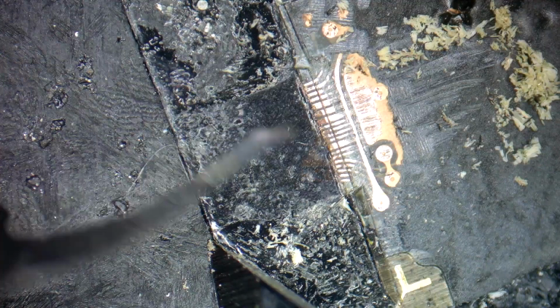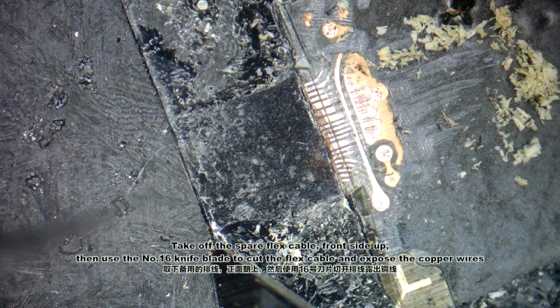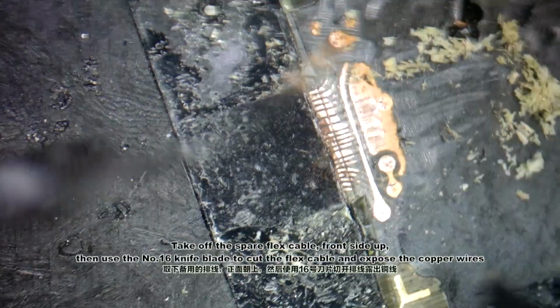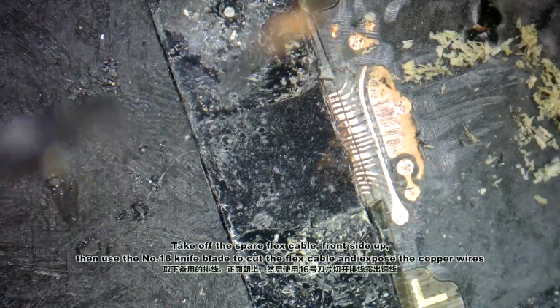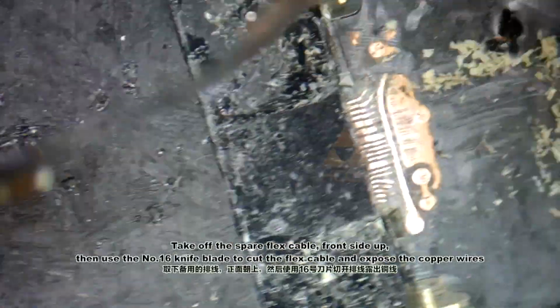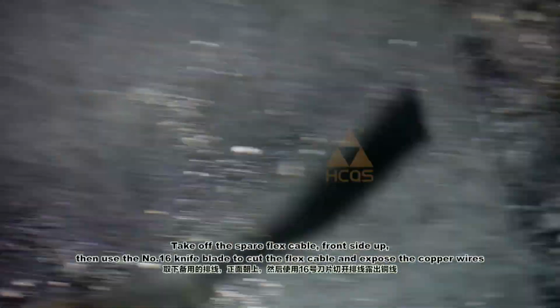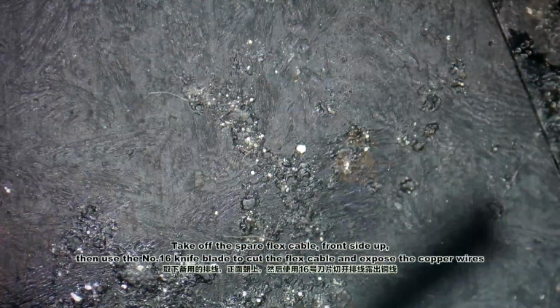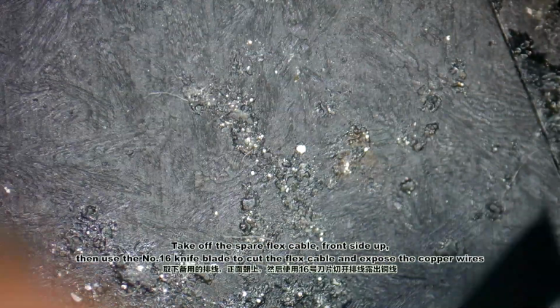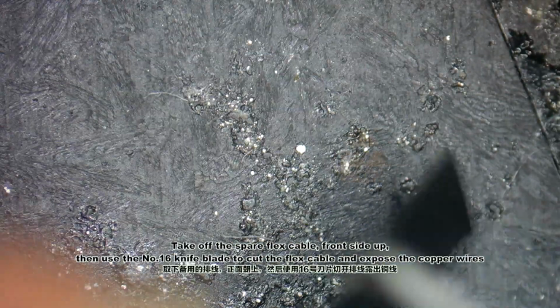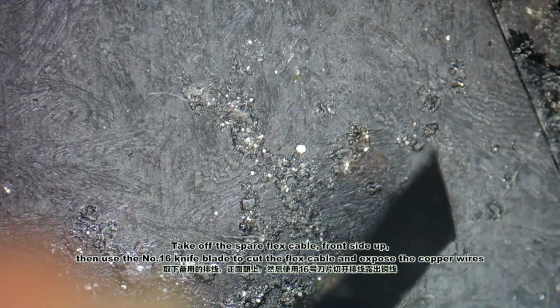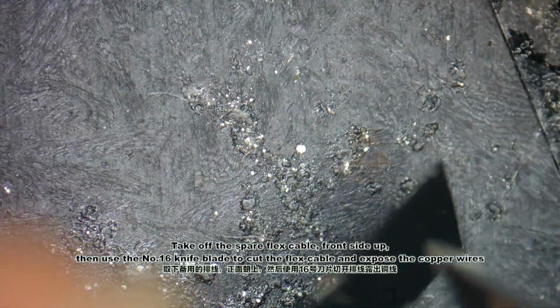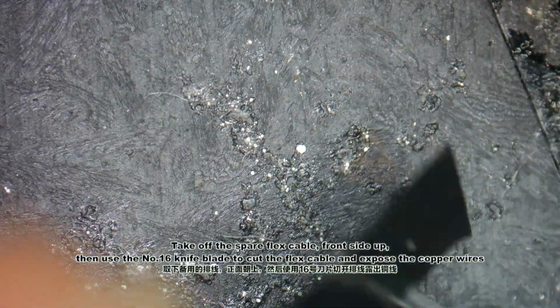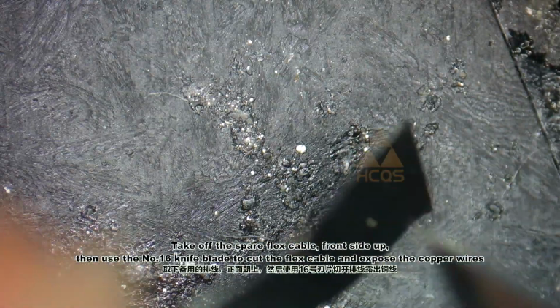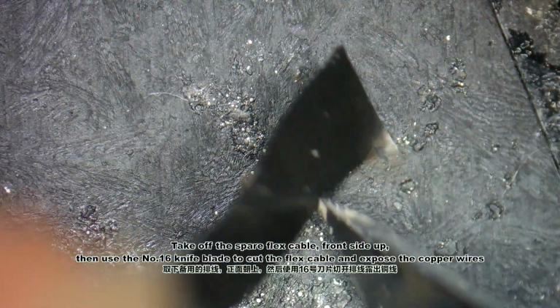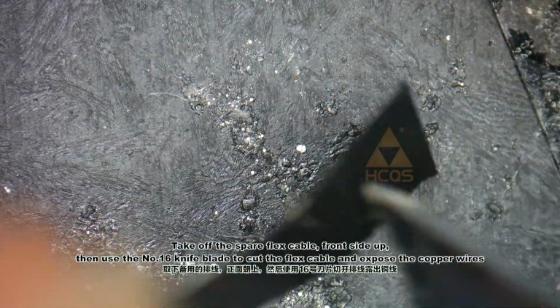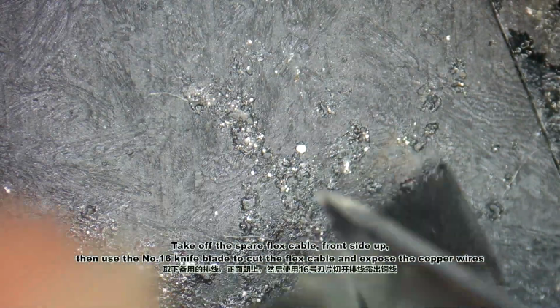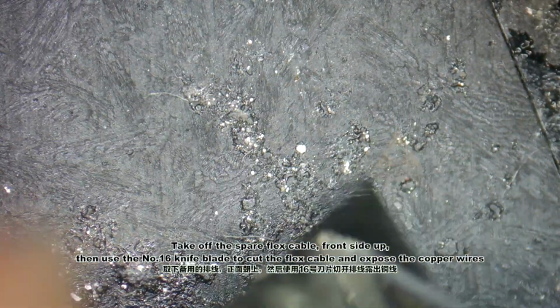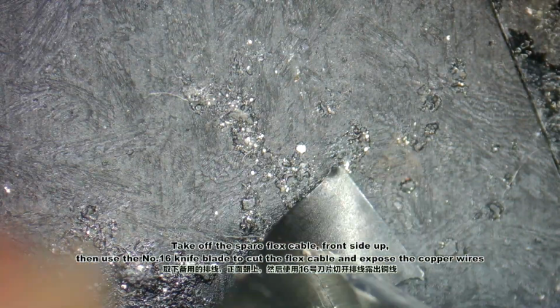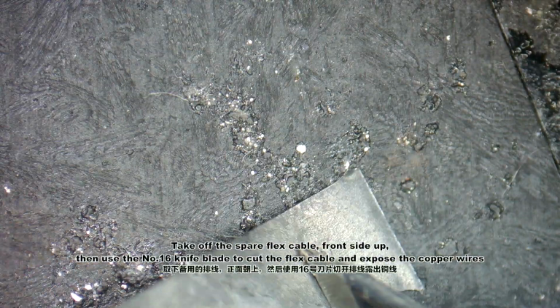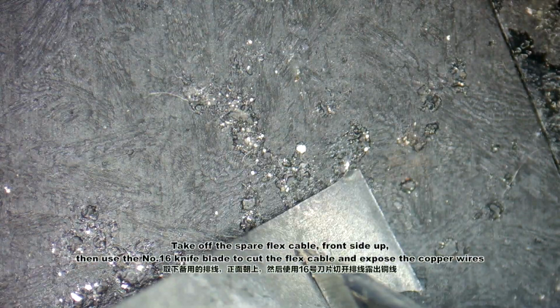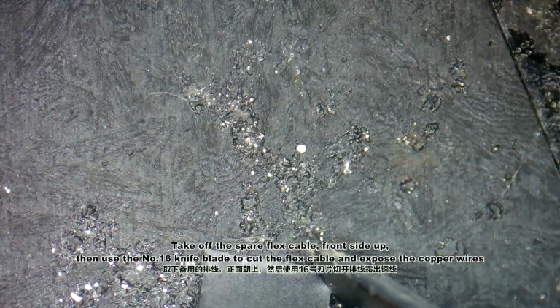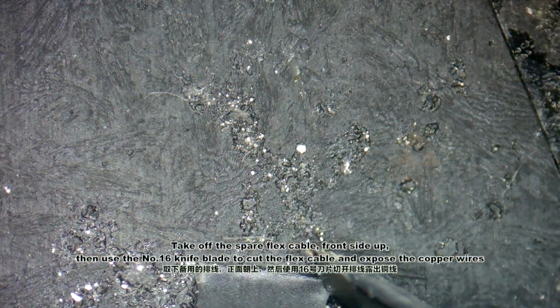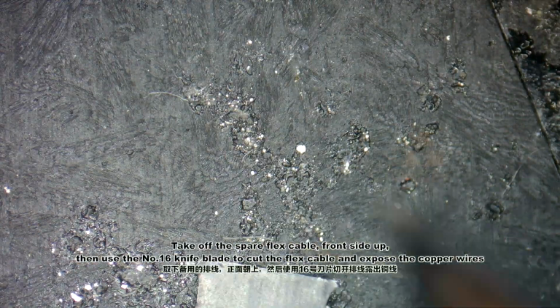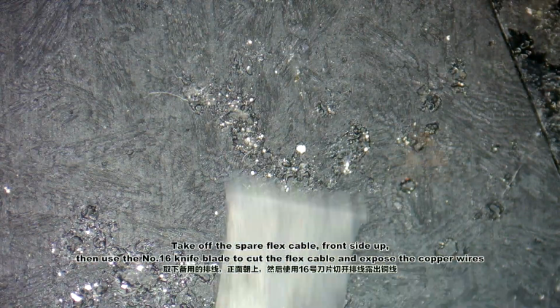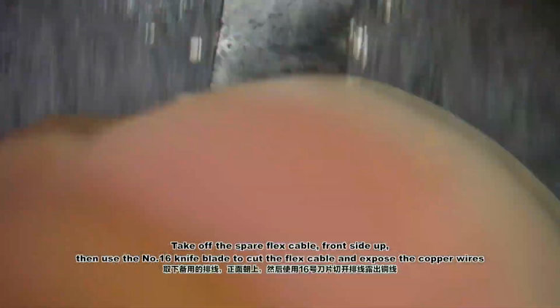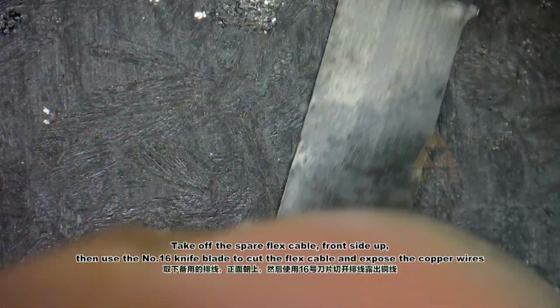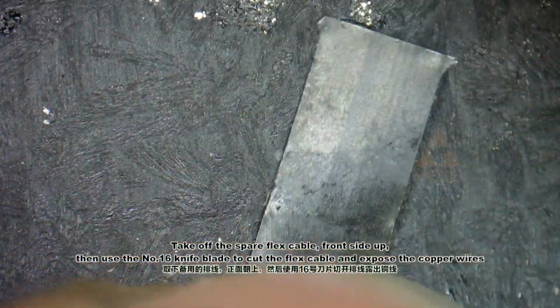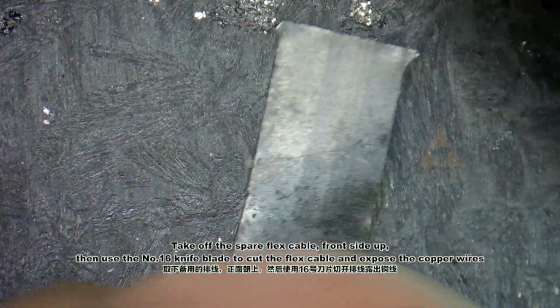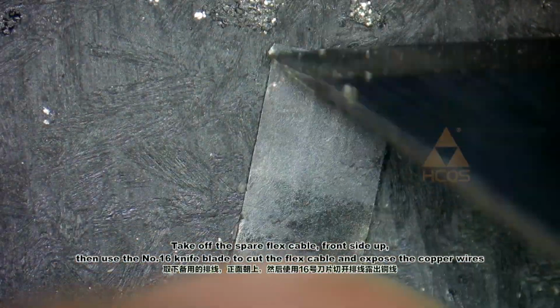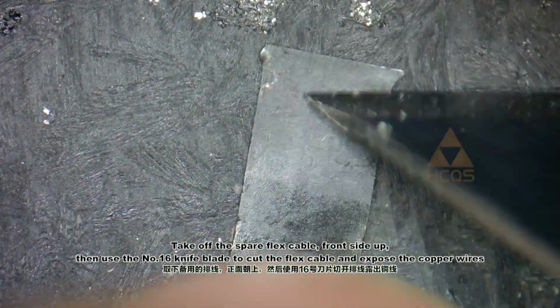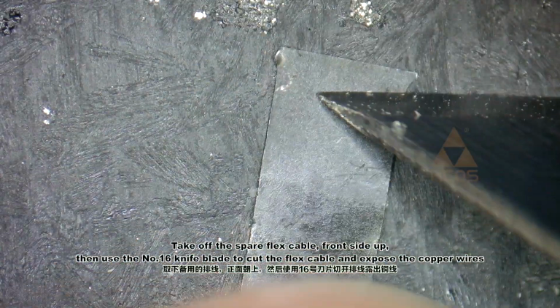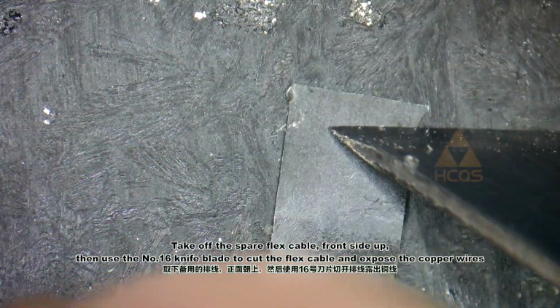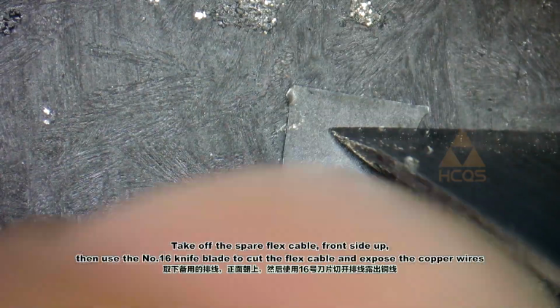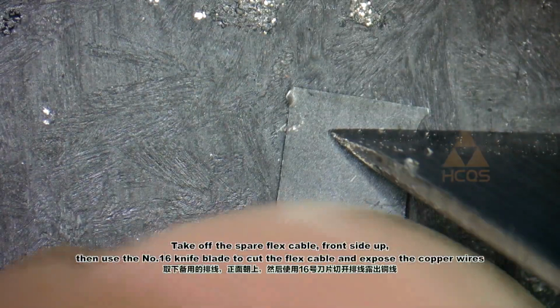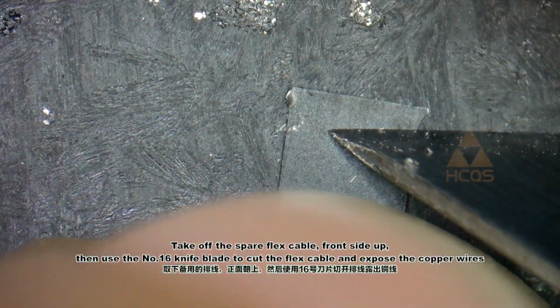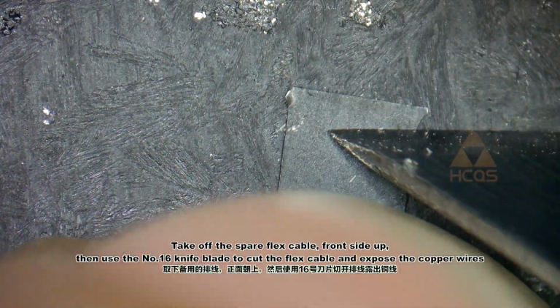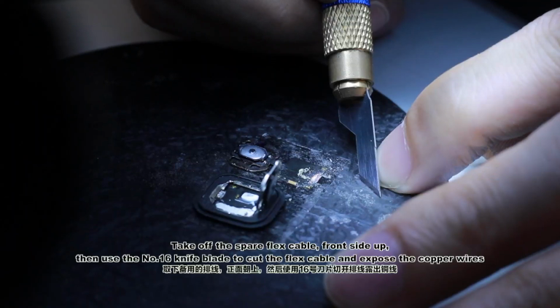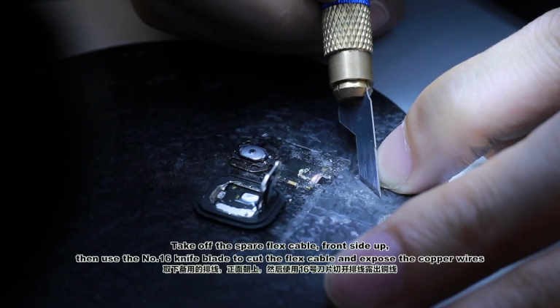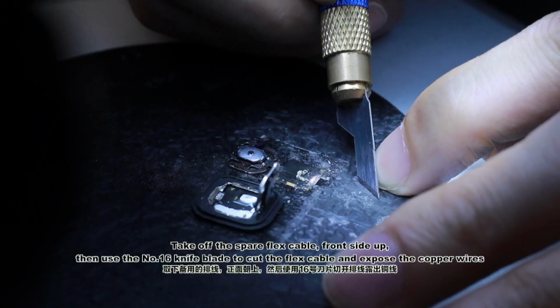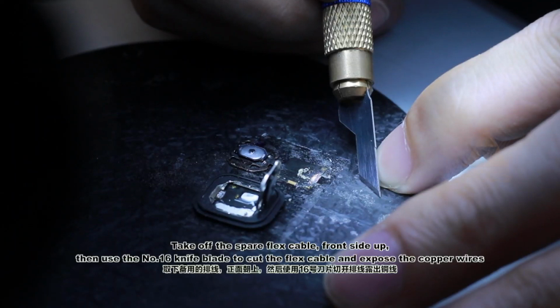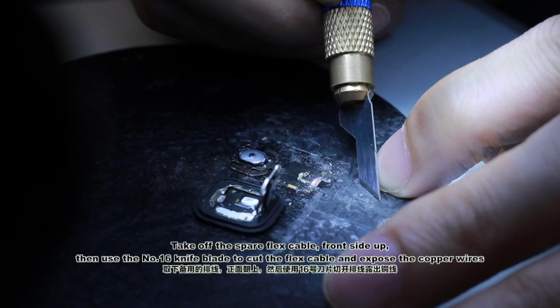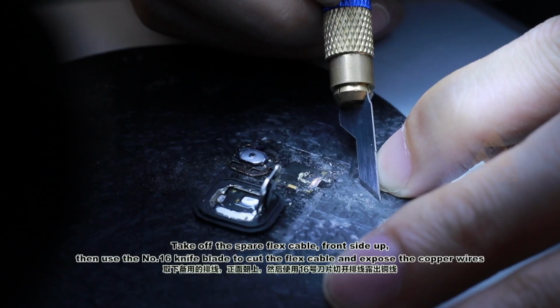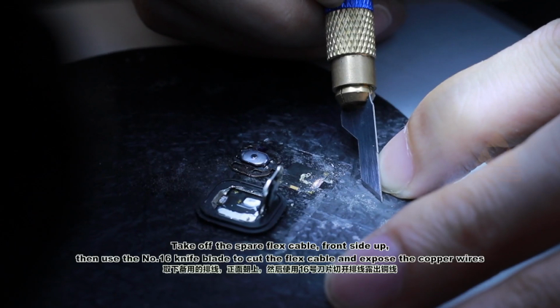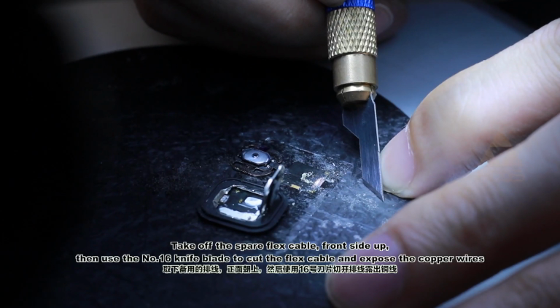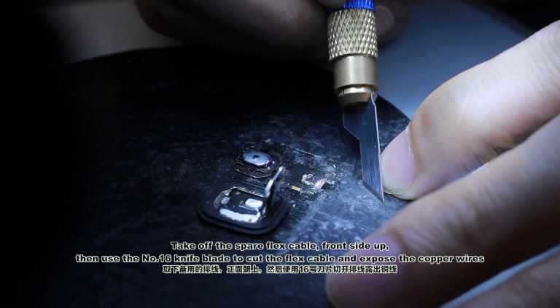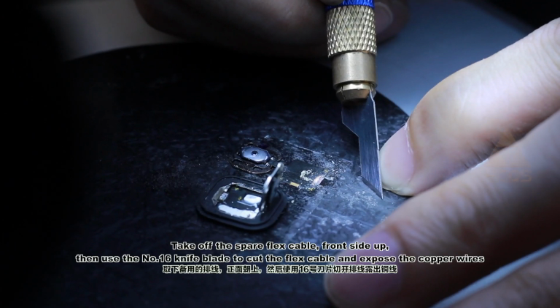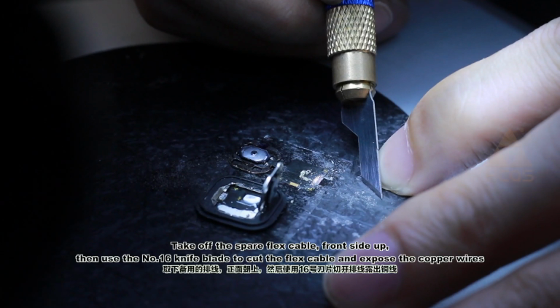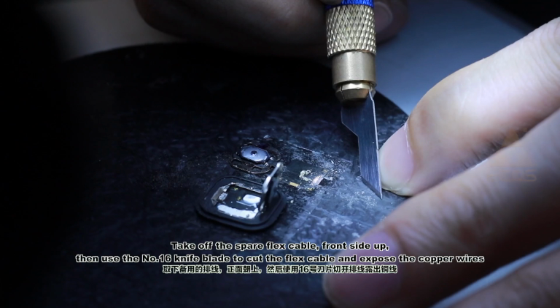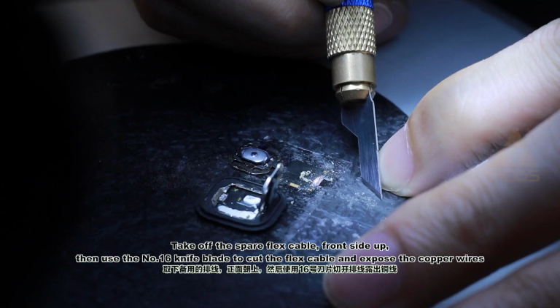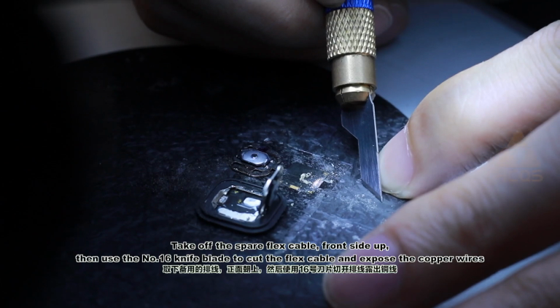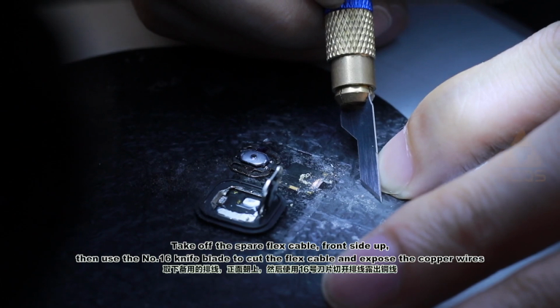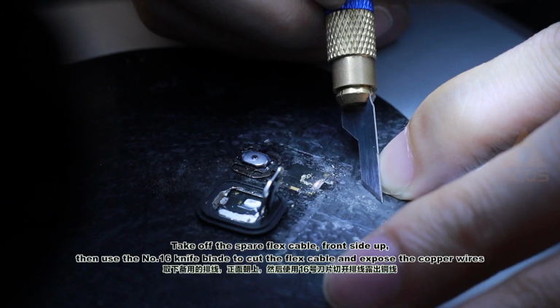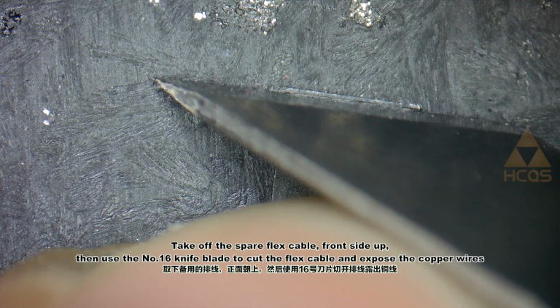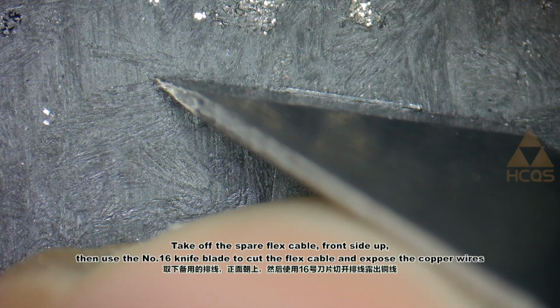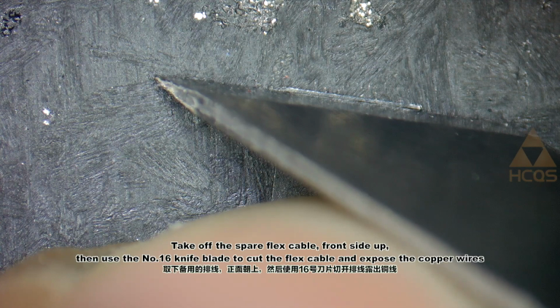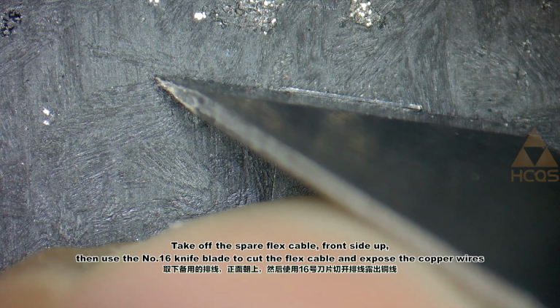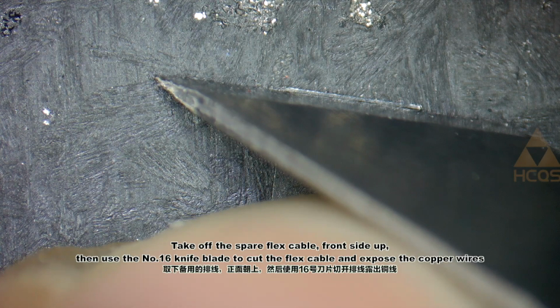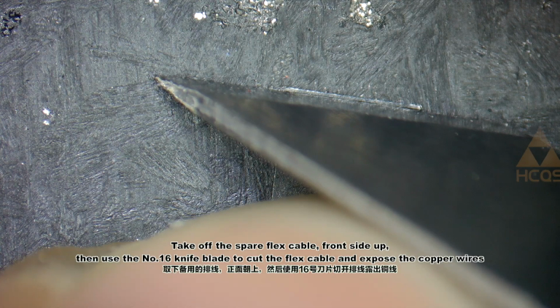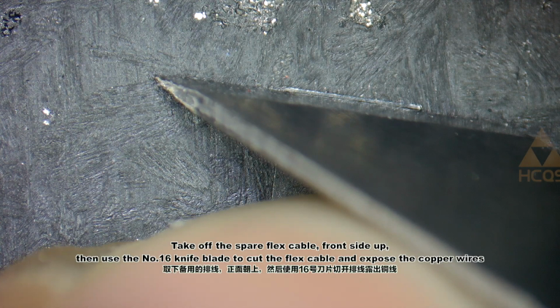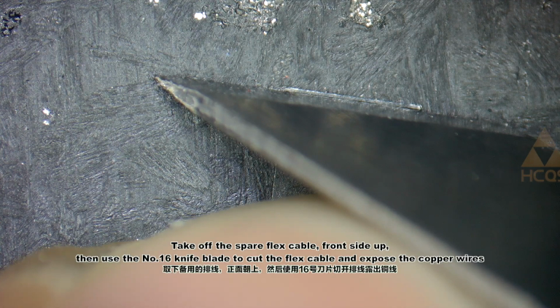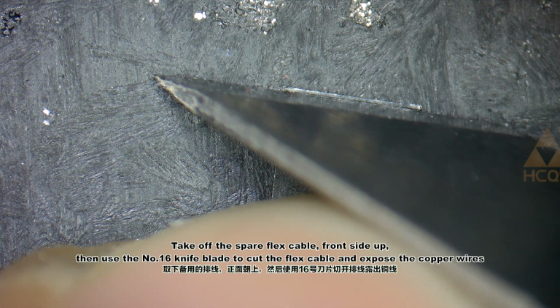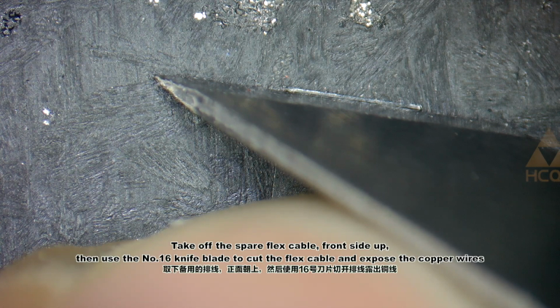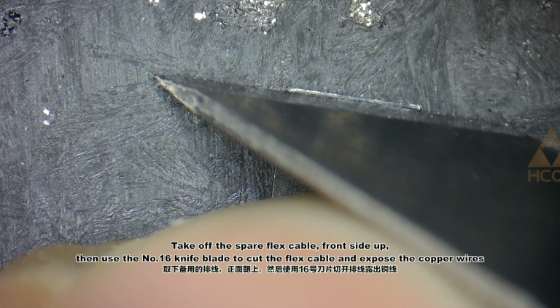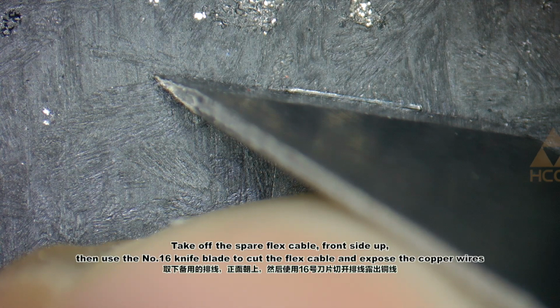Take off the spare flex cable, front side up, then use the No XT knife blade to cut the flex cable and expose the copper wires.